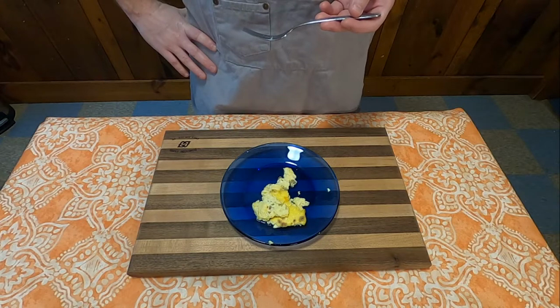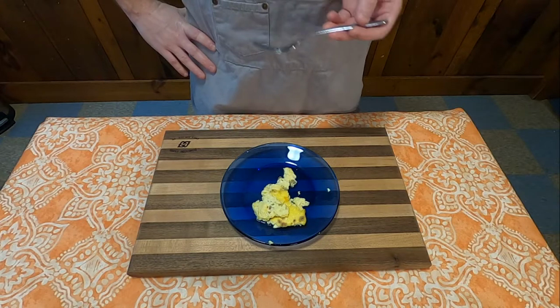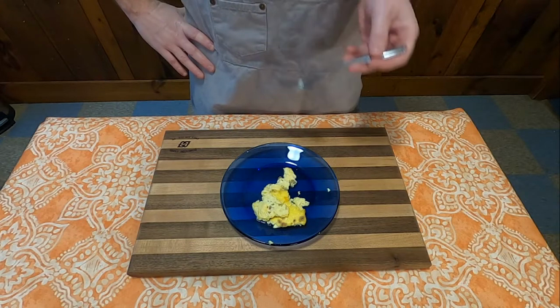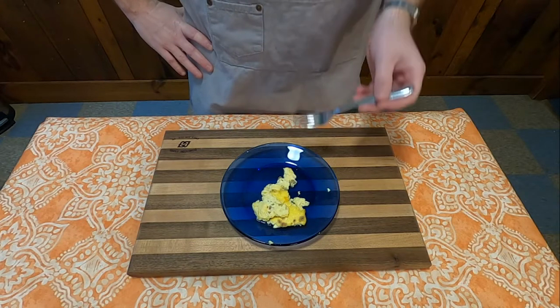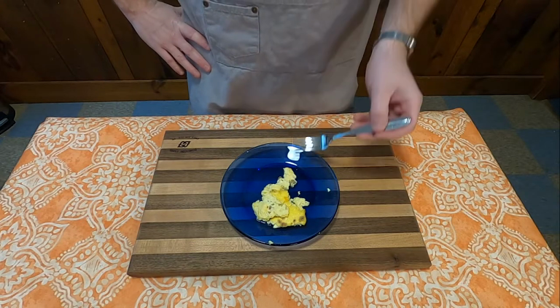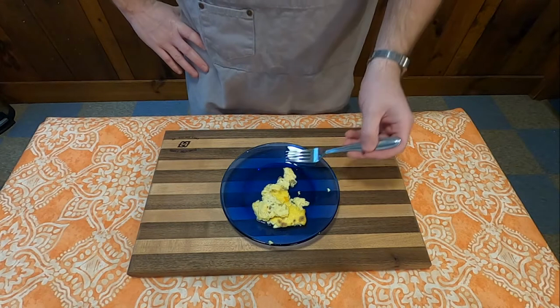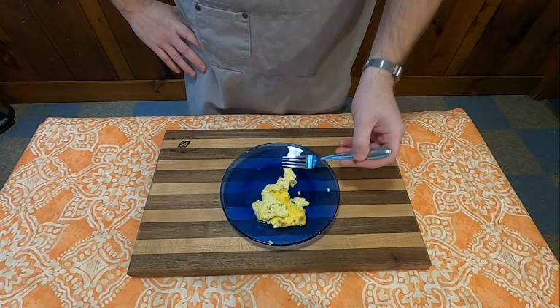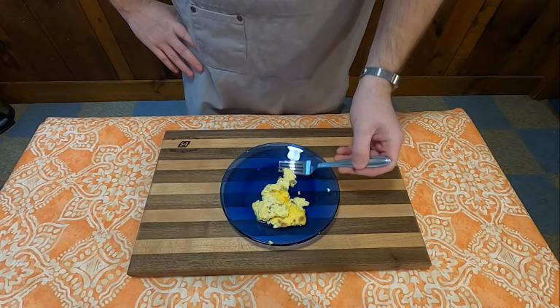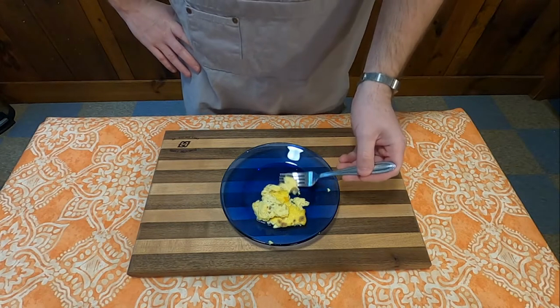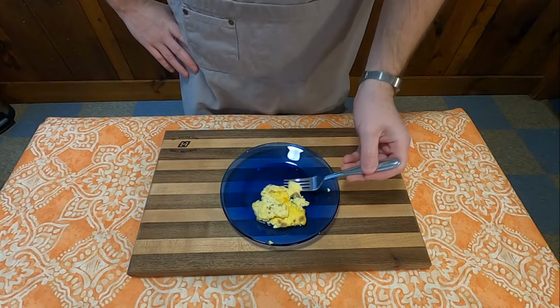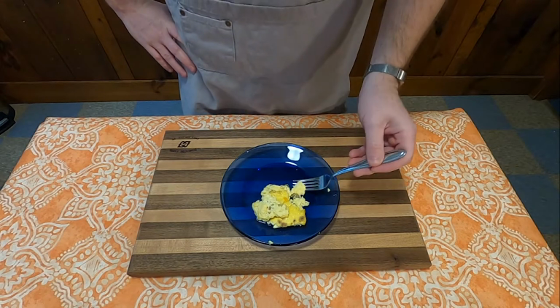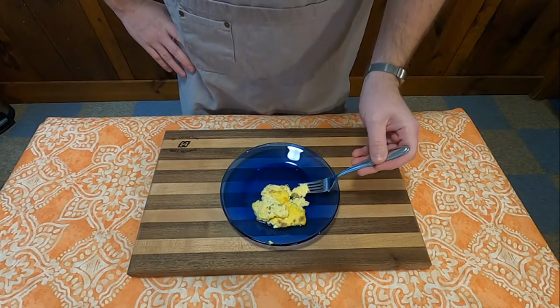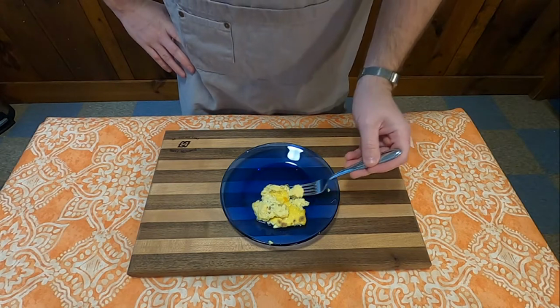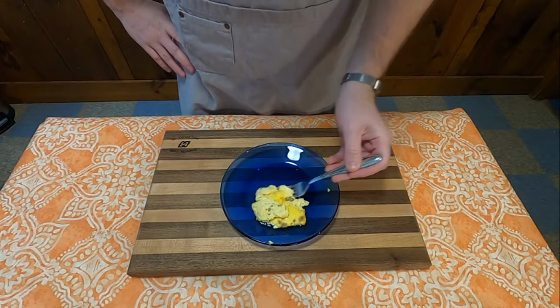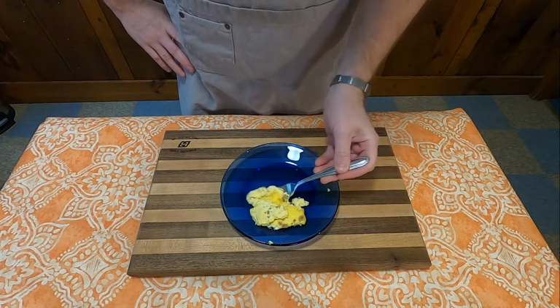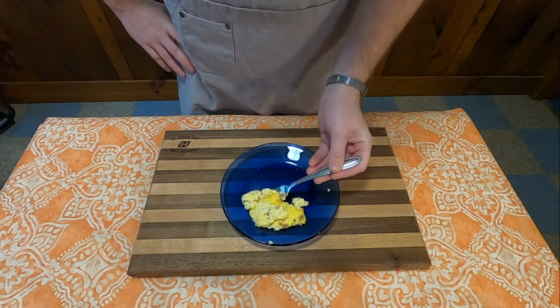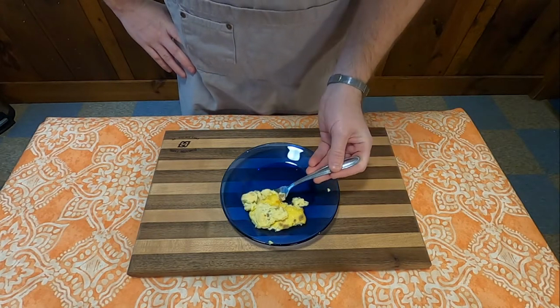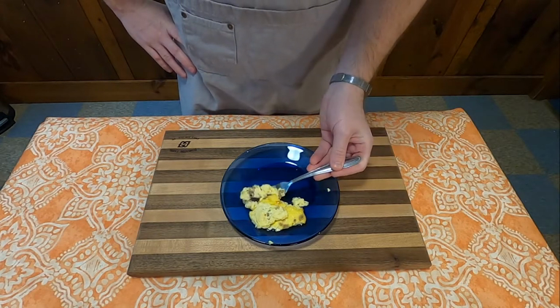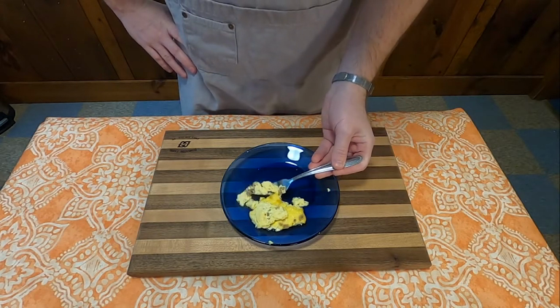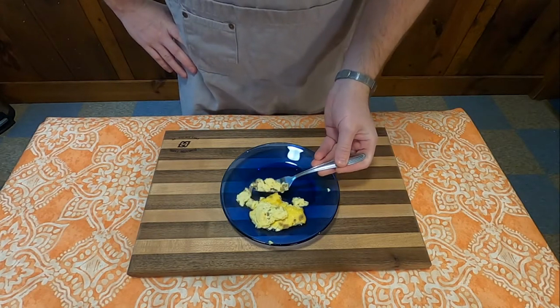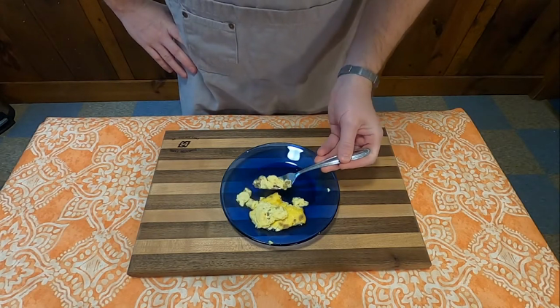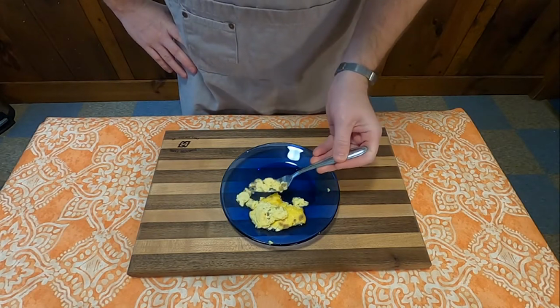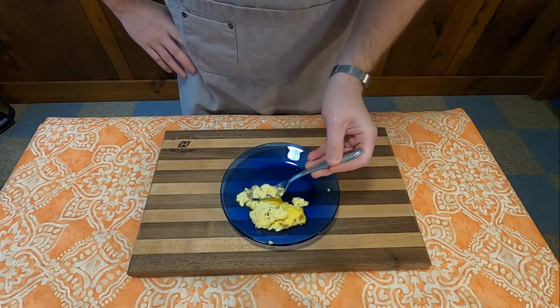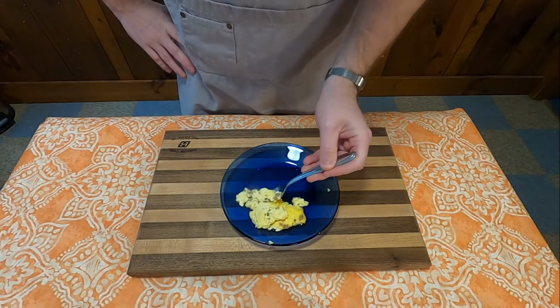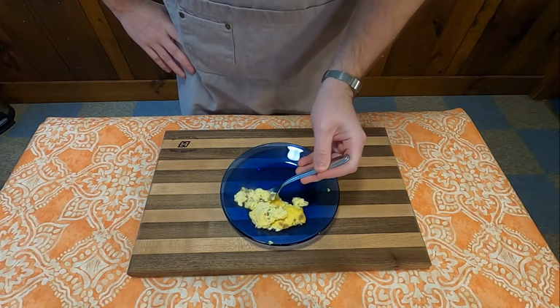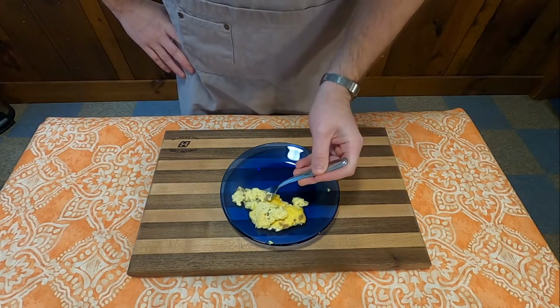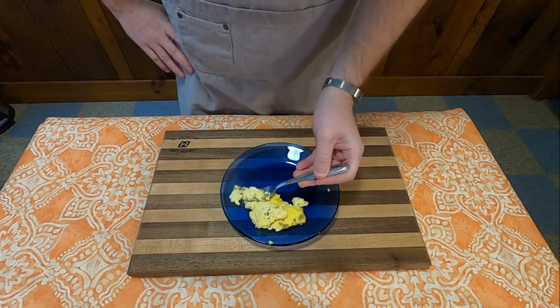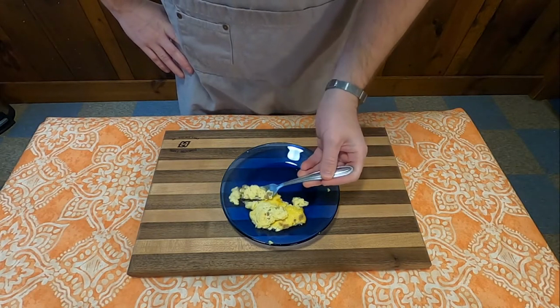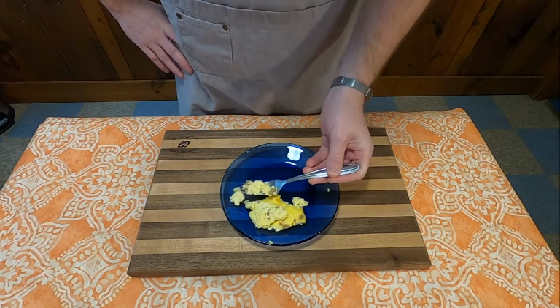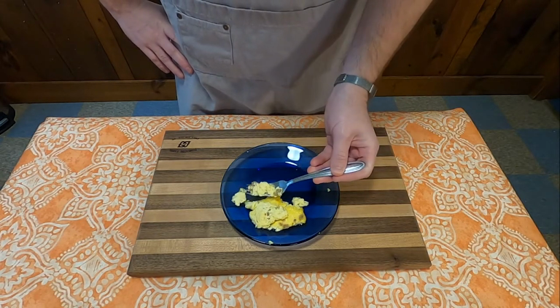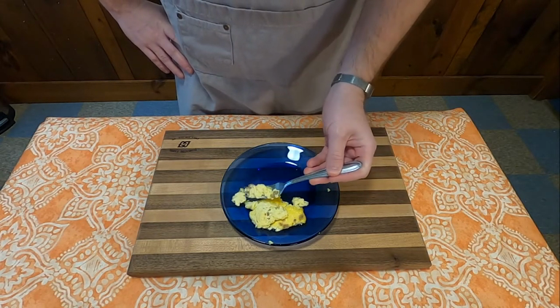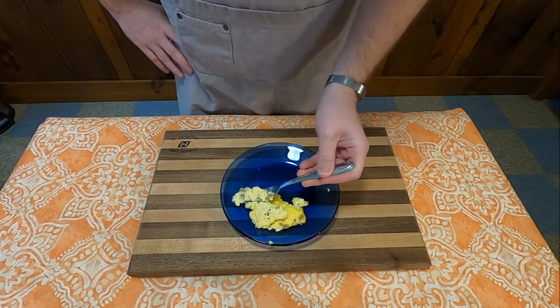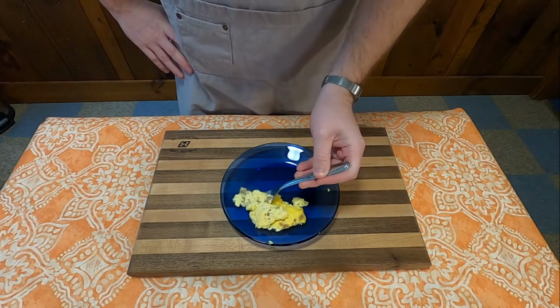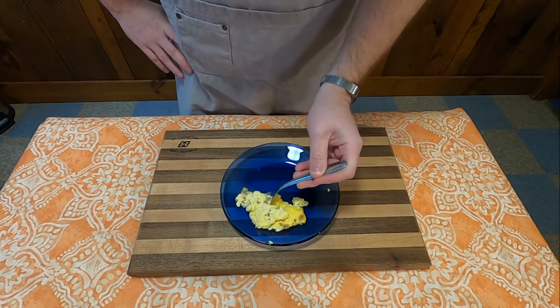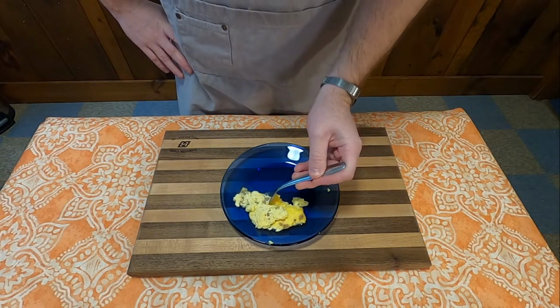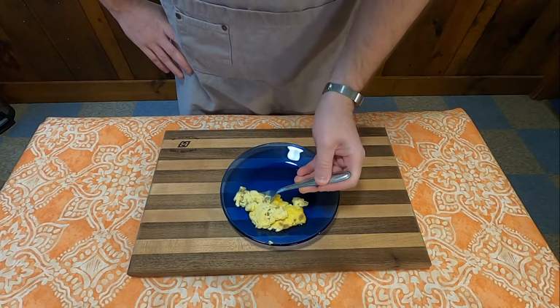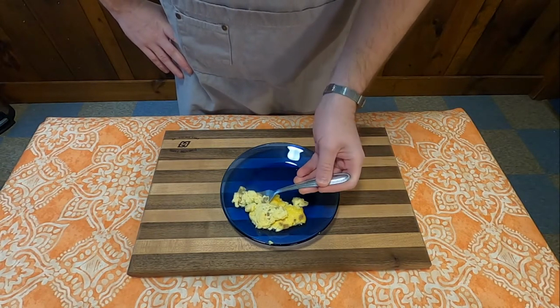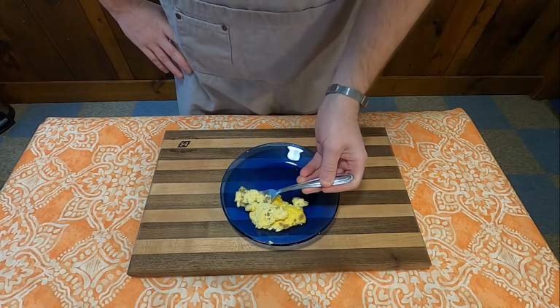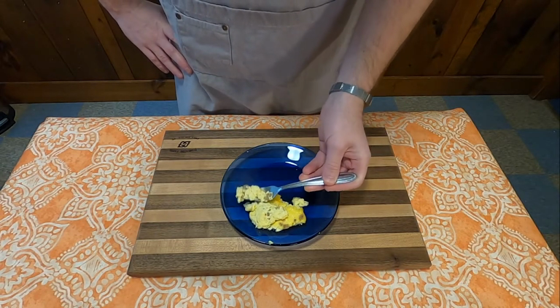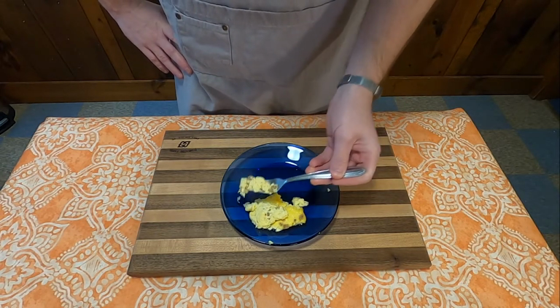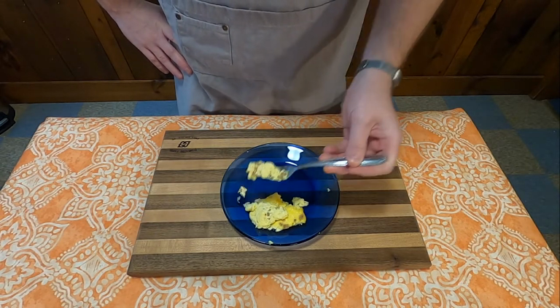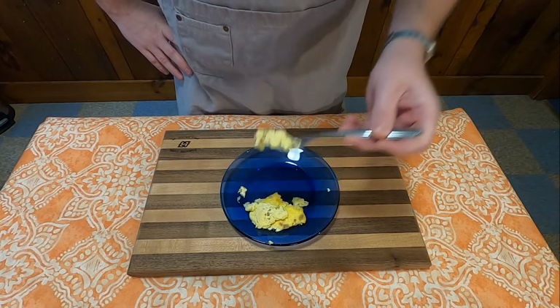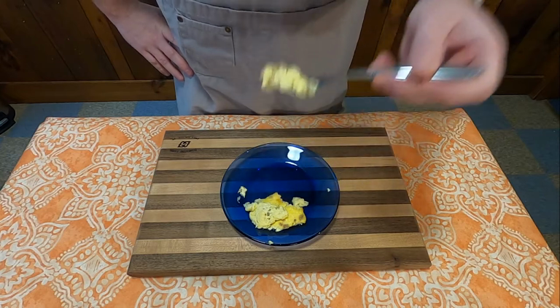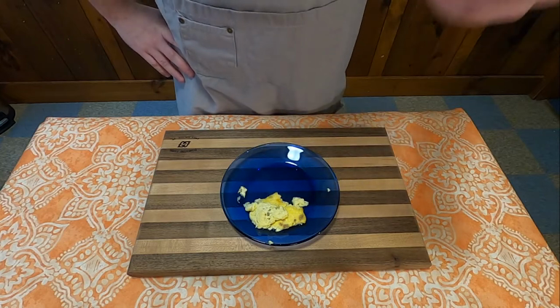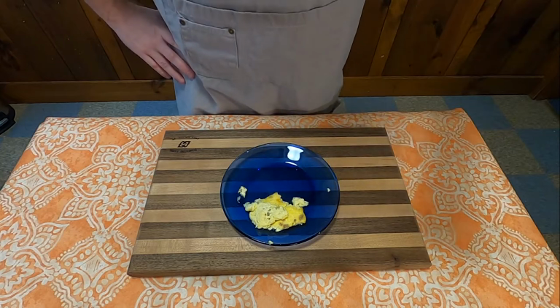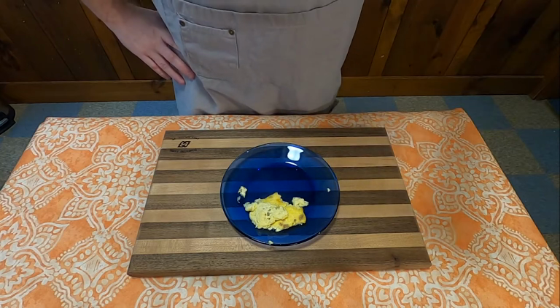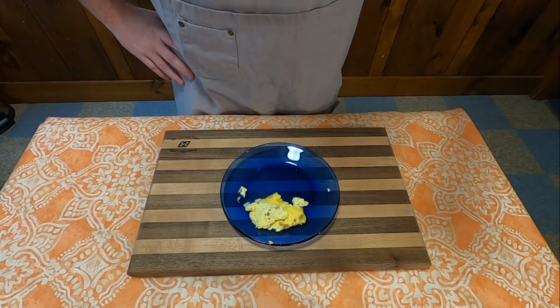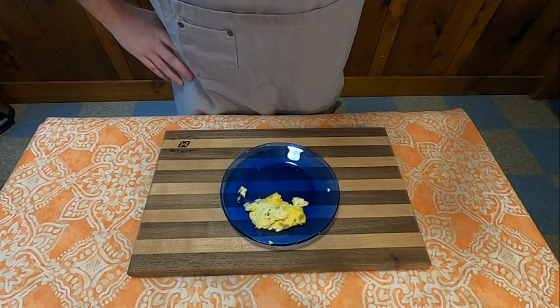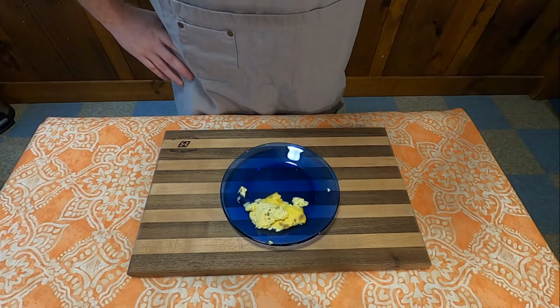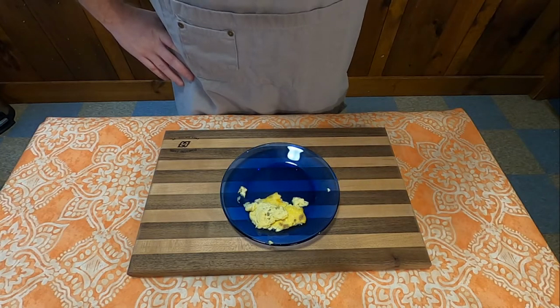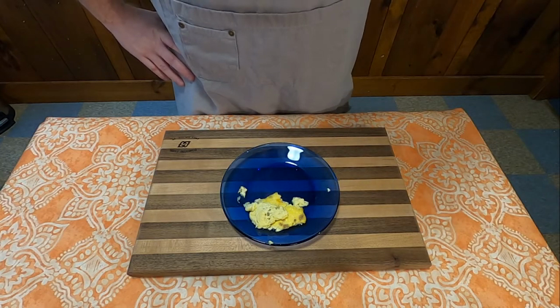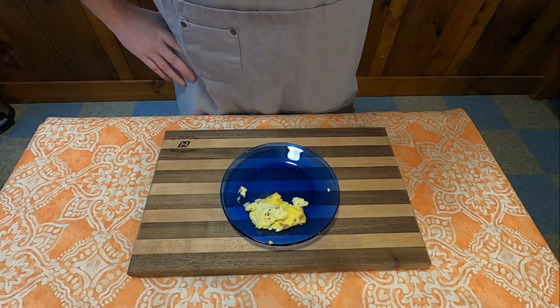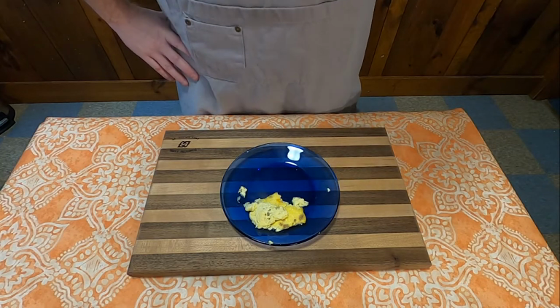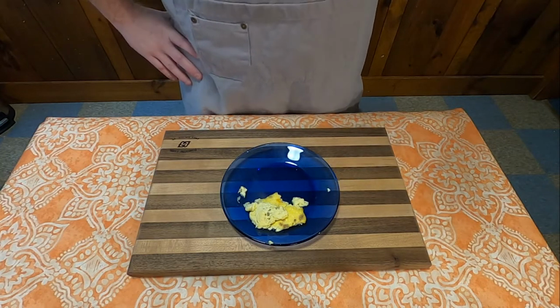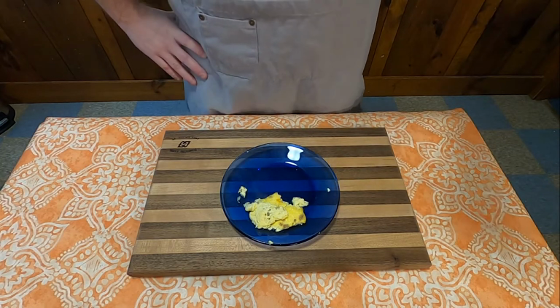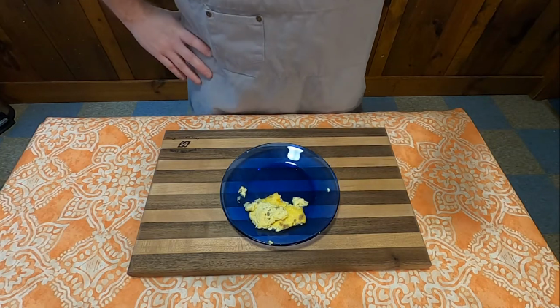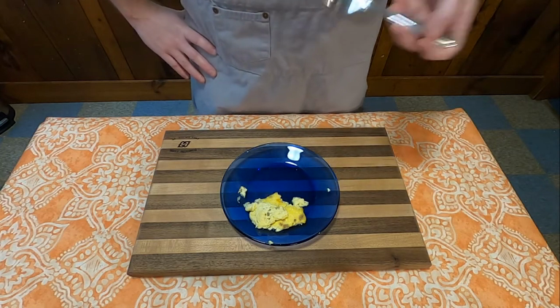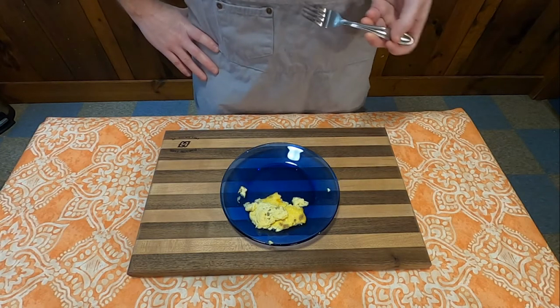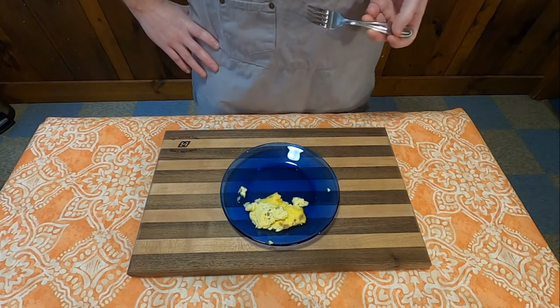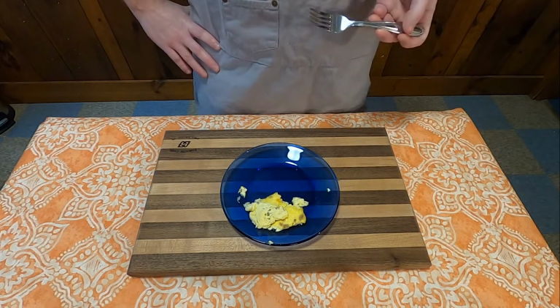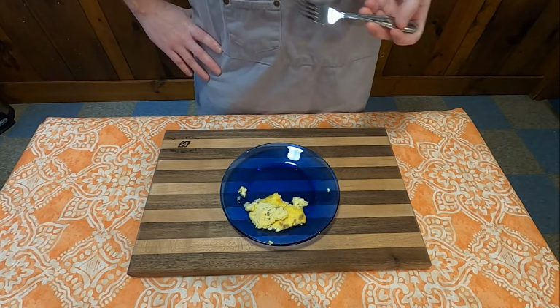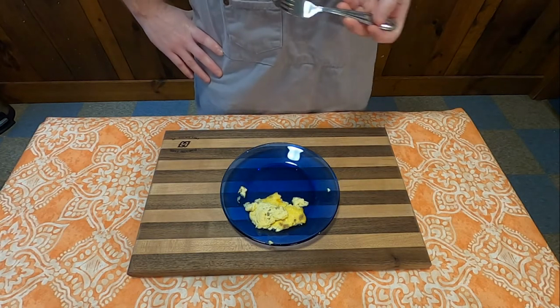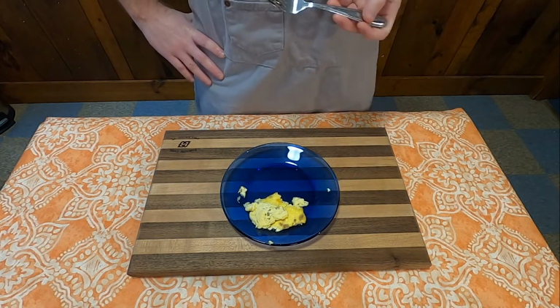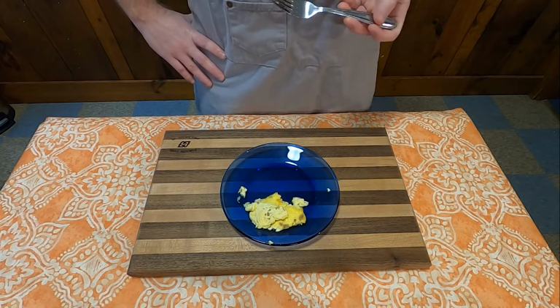And that's going to do it for this week. Thank you all for watching. I will see you next week for another edition of Grandma's Cookbook.